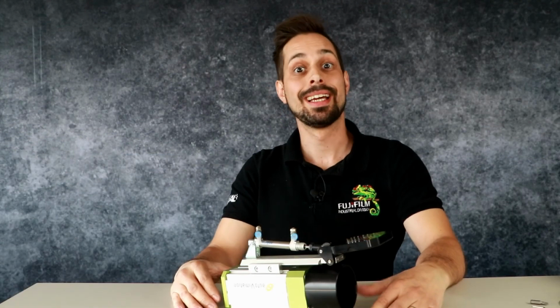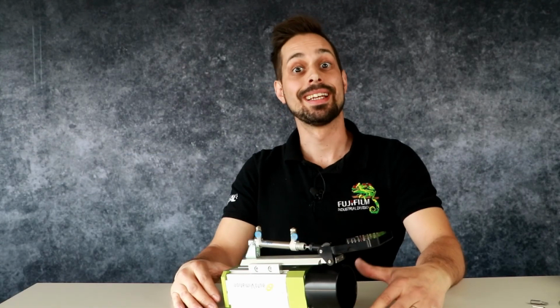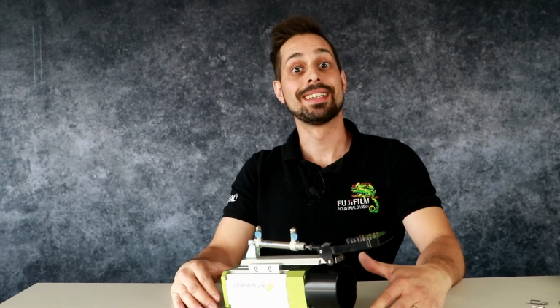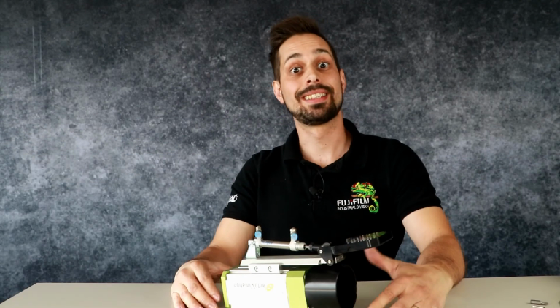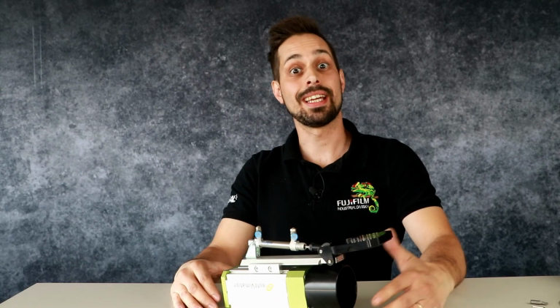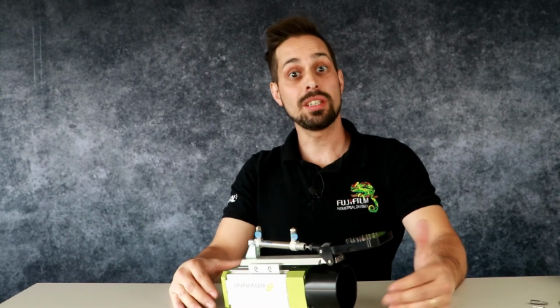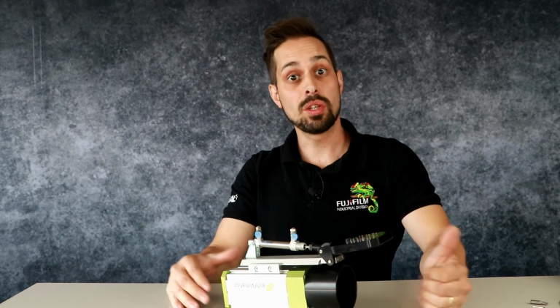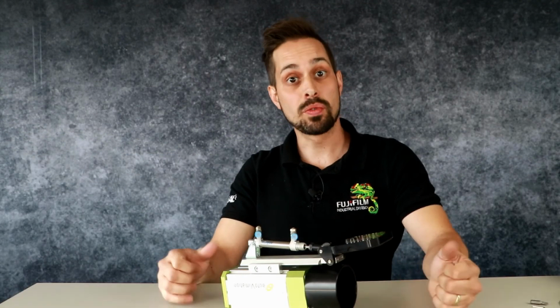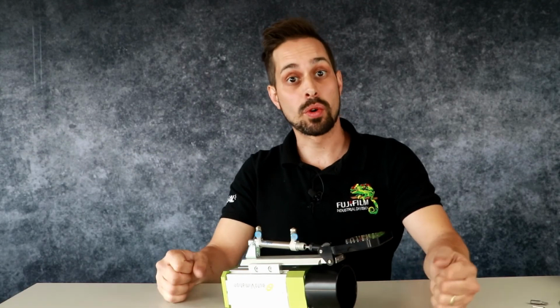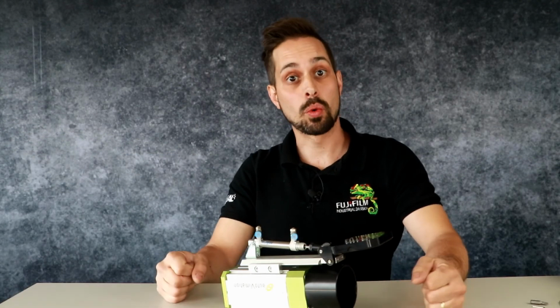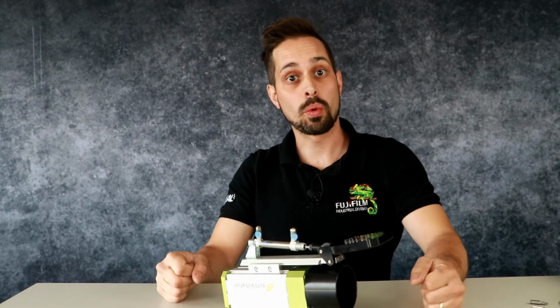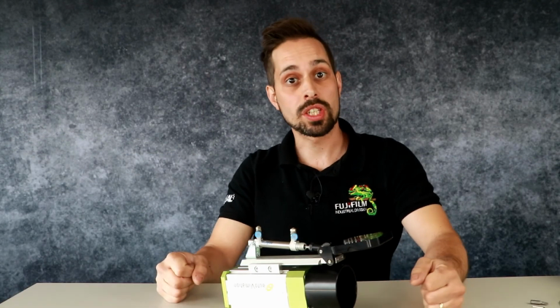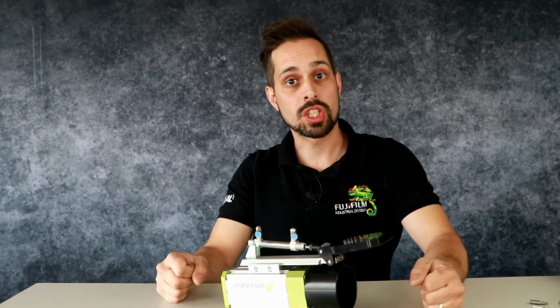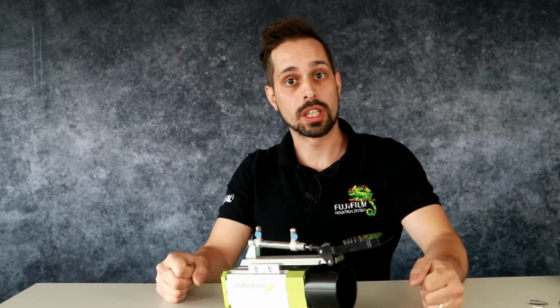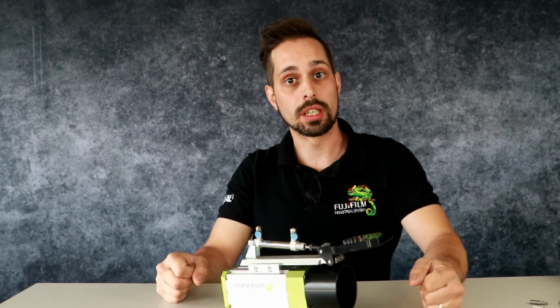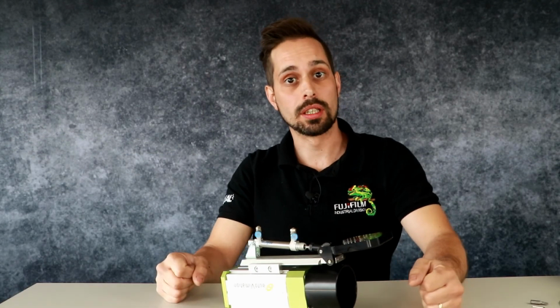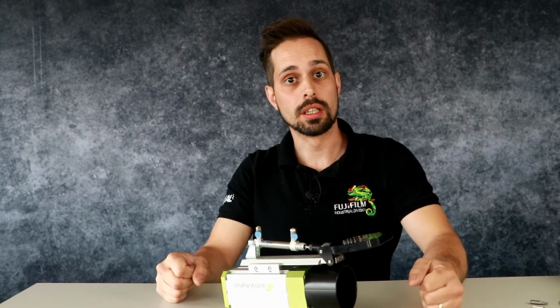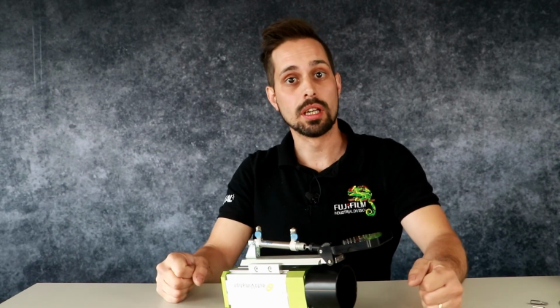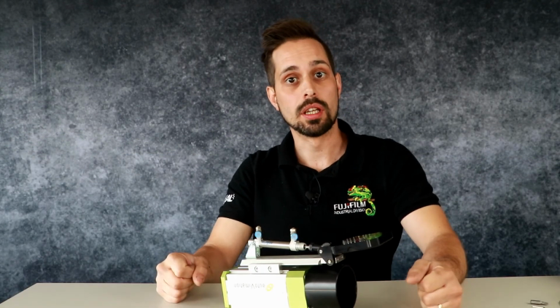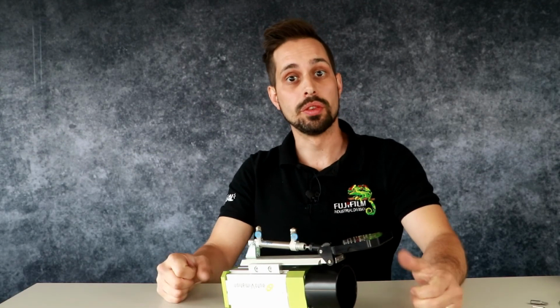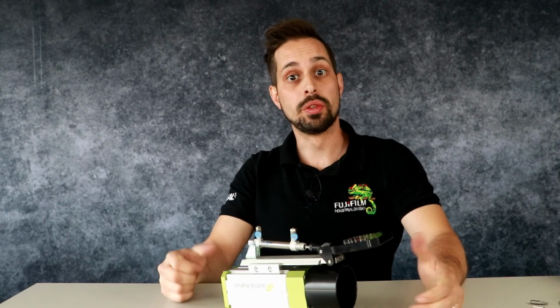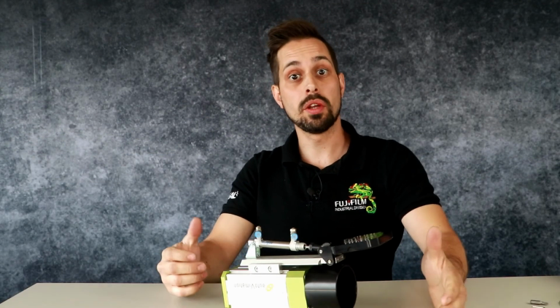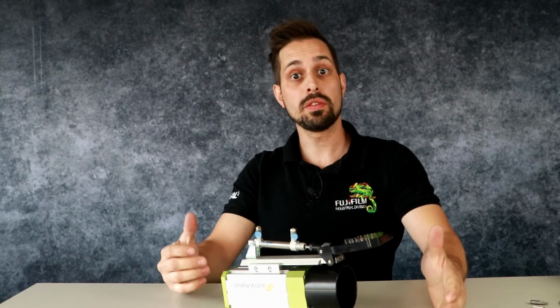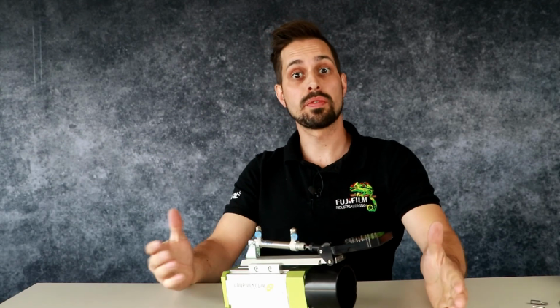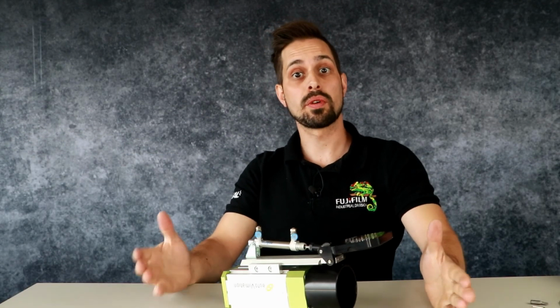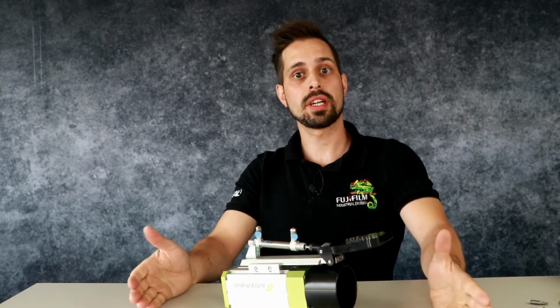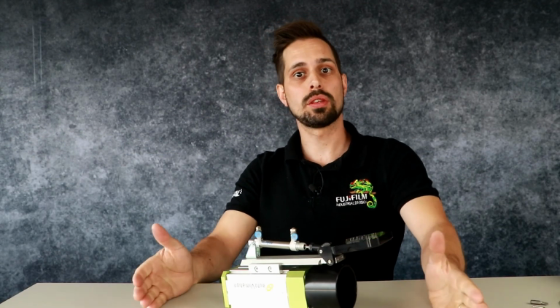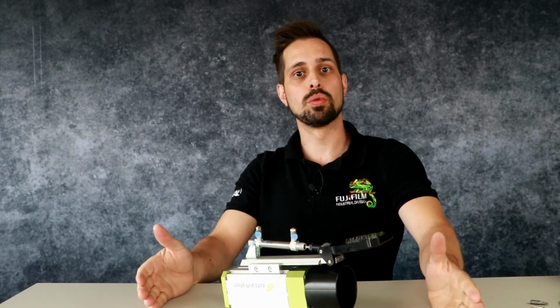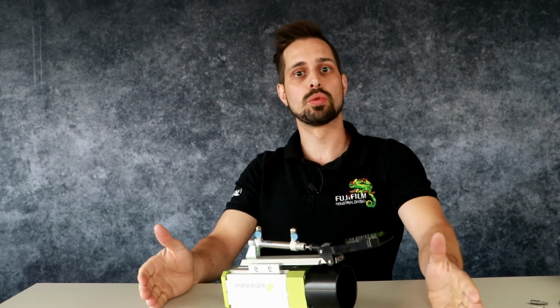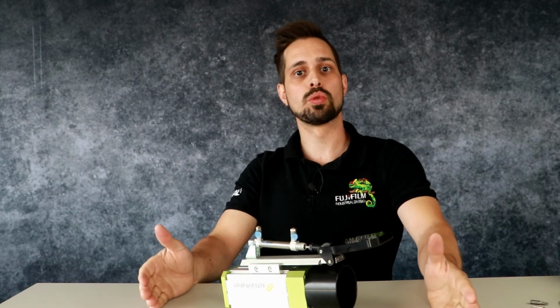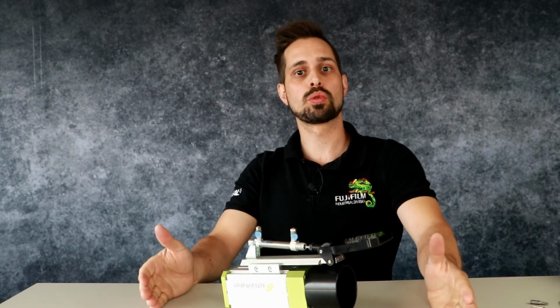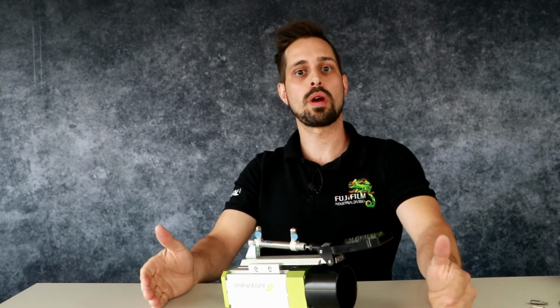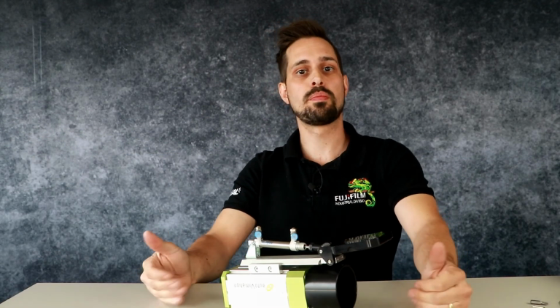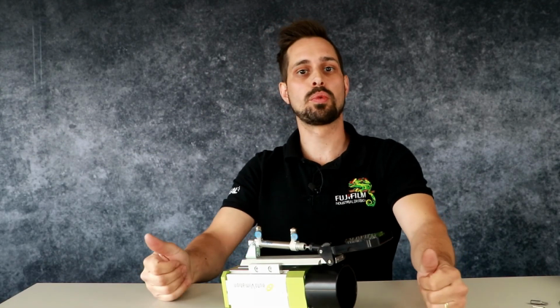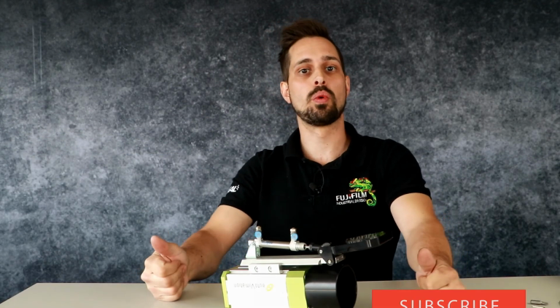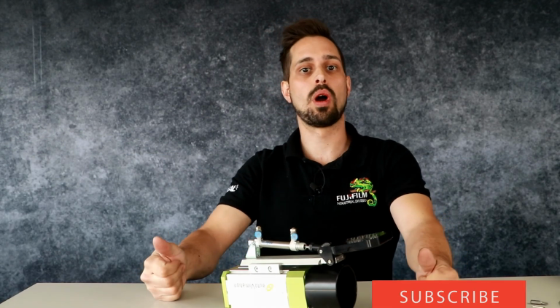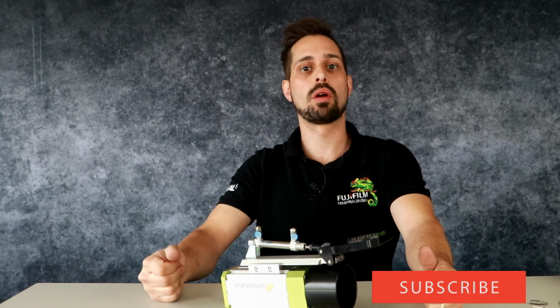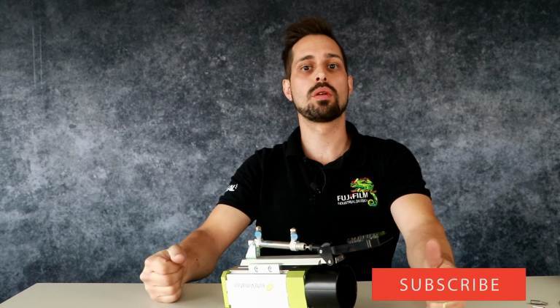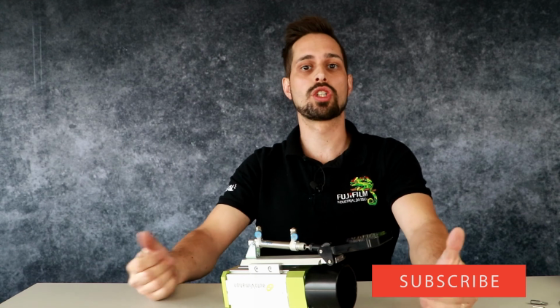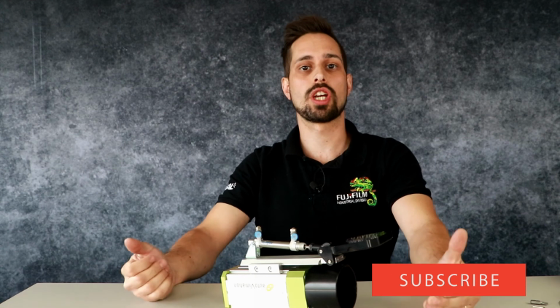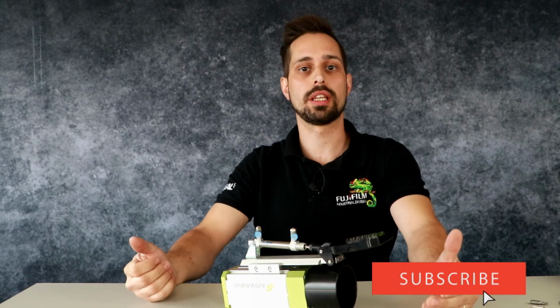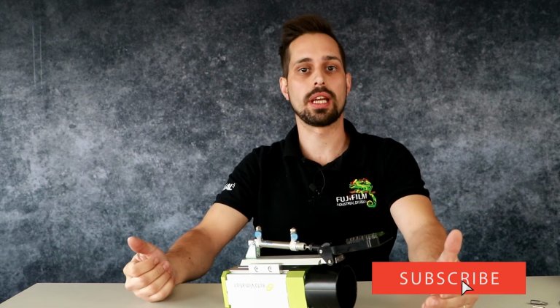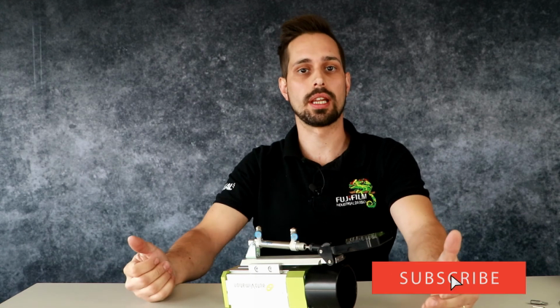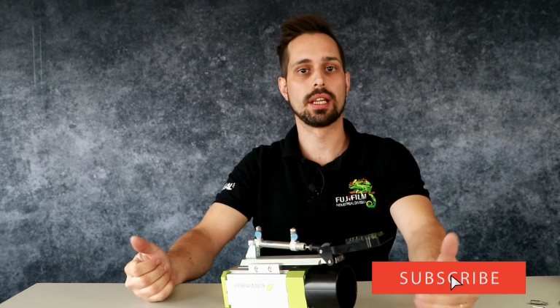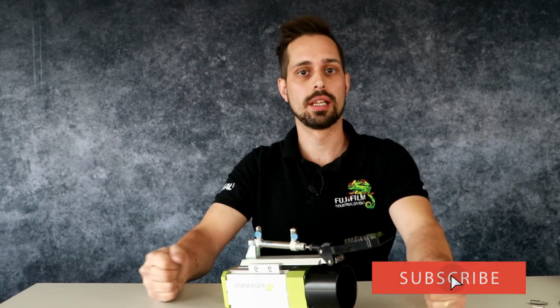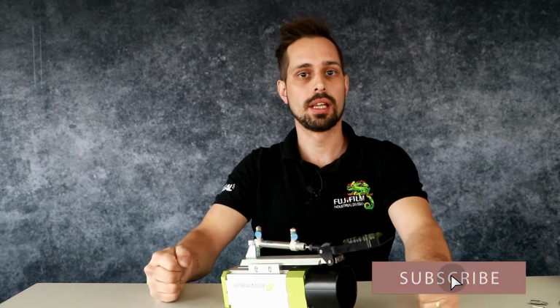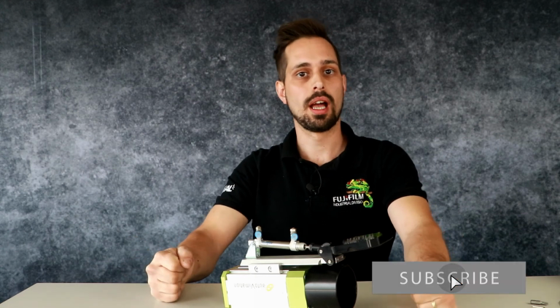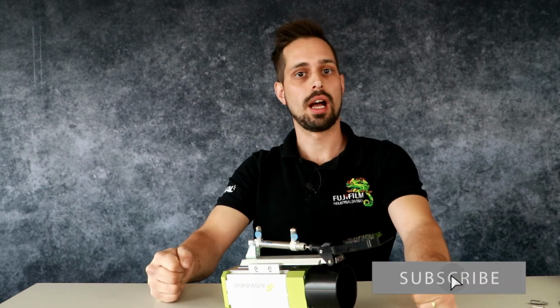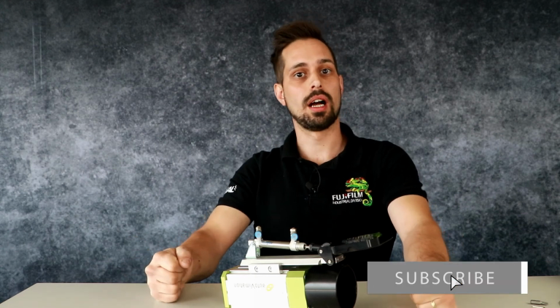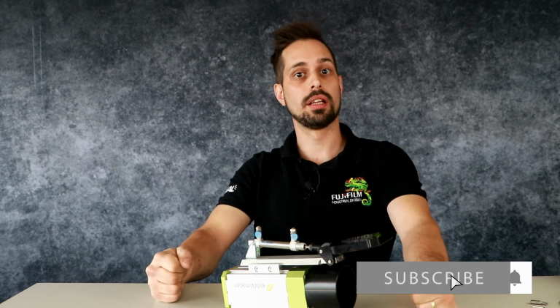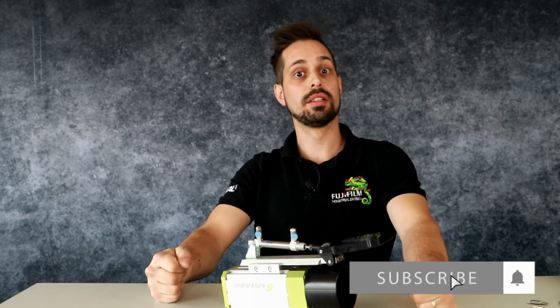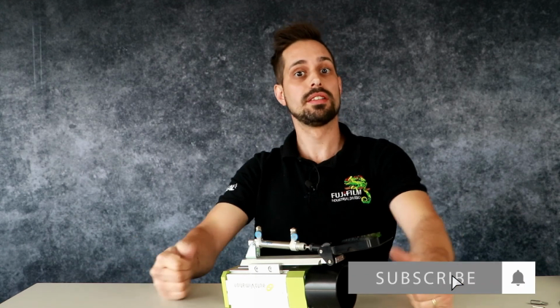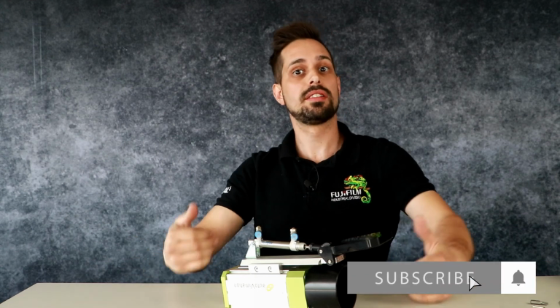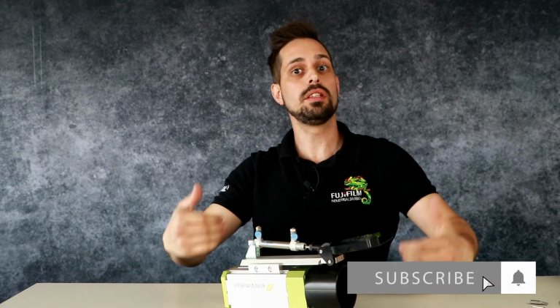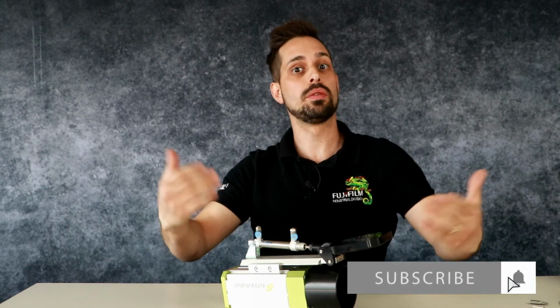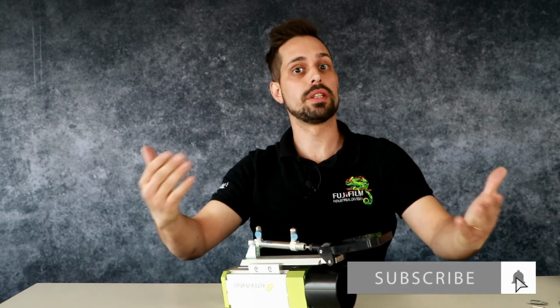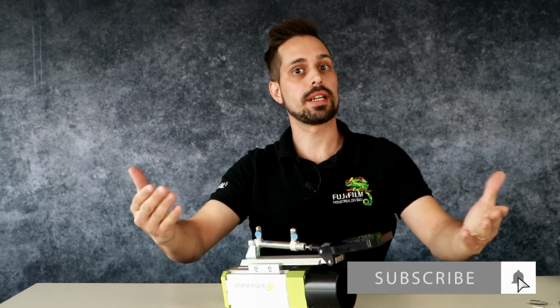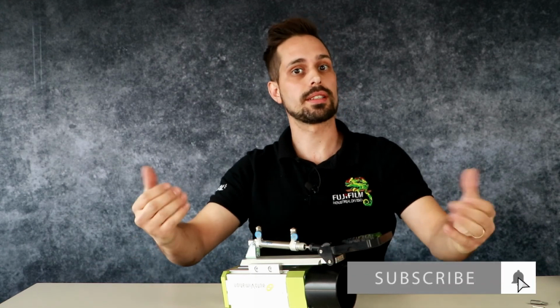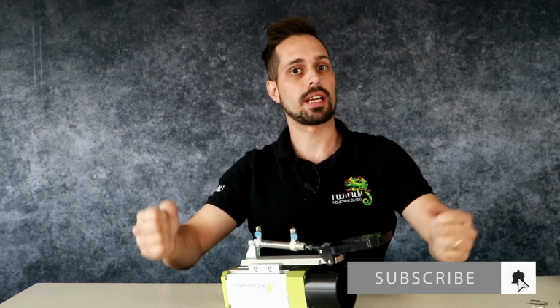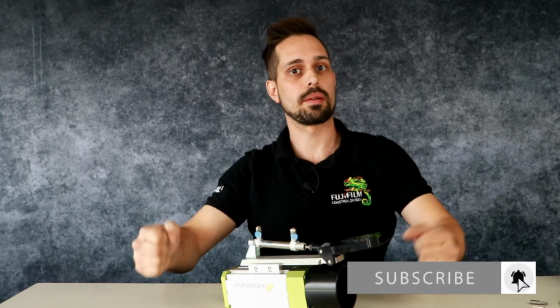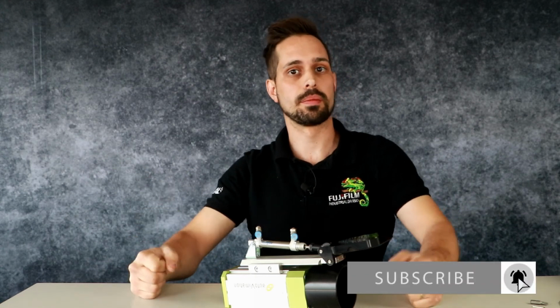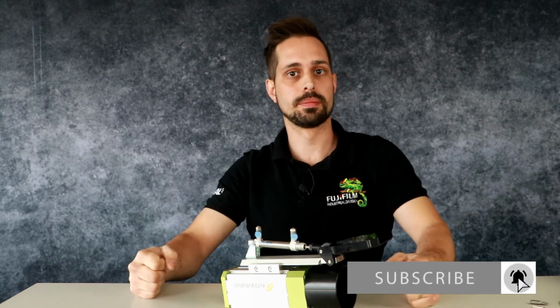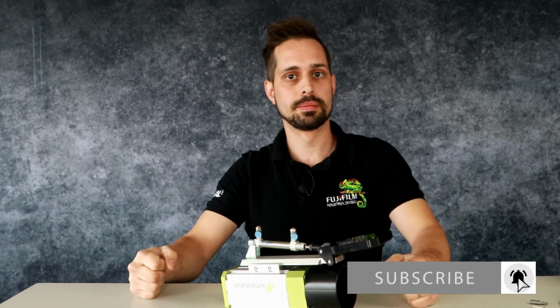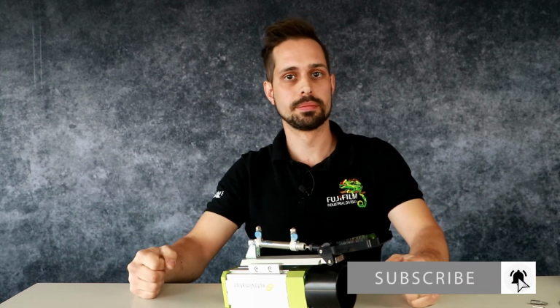Thank you for watching. Don't forget to subscribe to our channel. And see you next time. Bye.